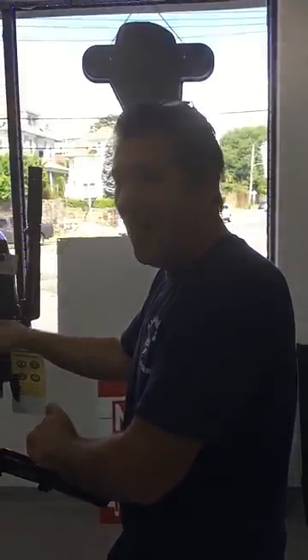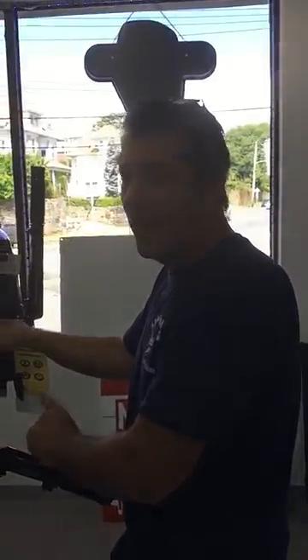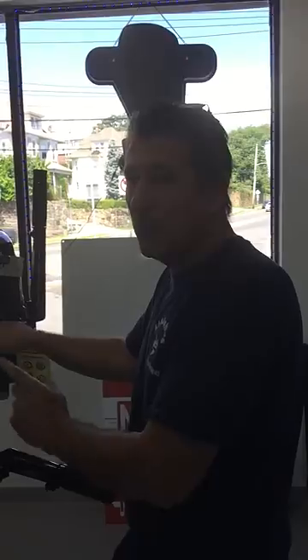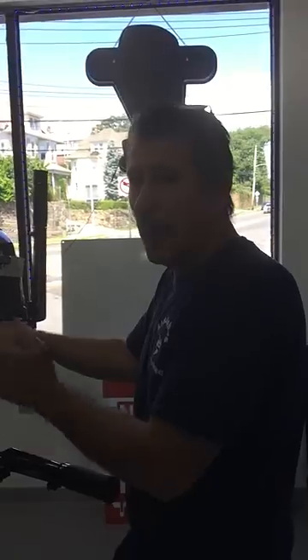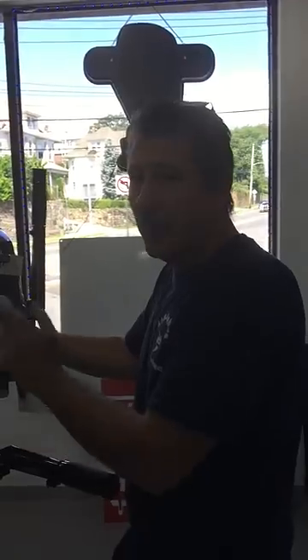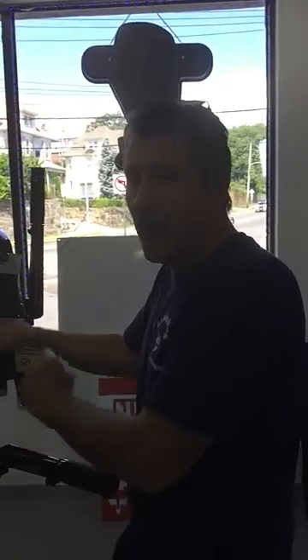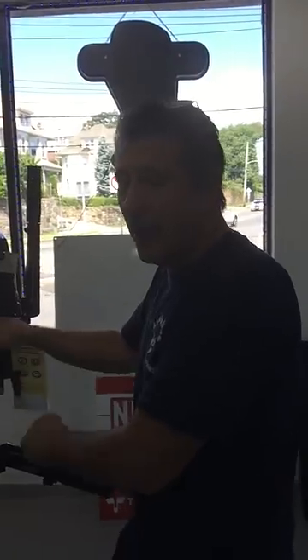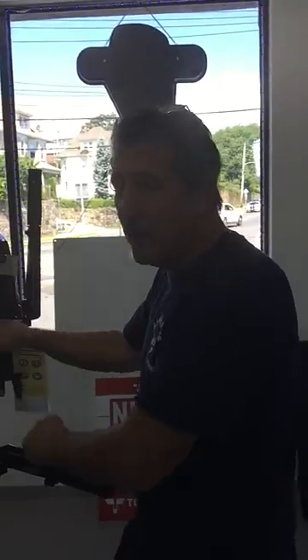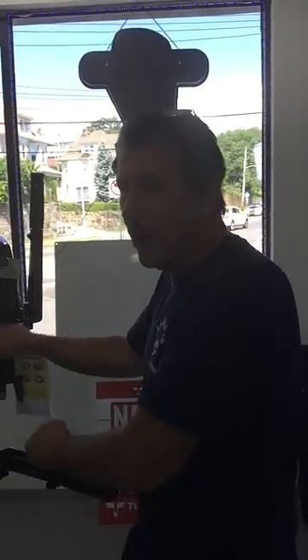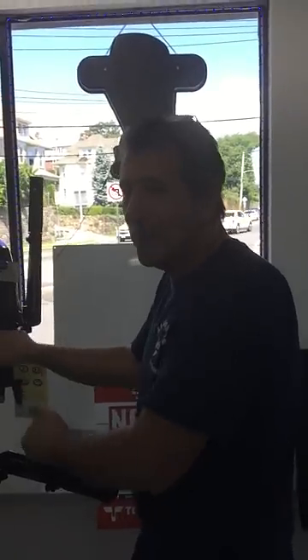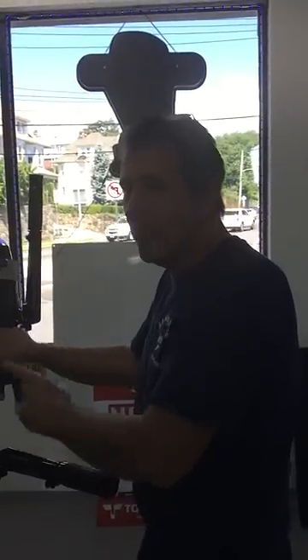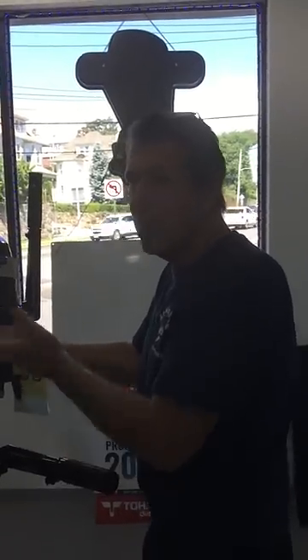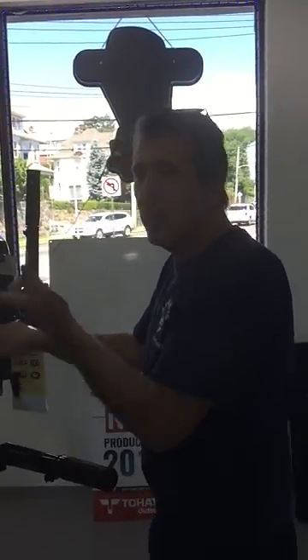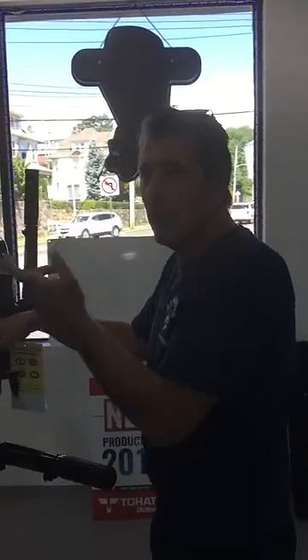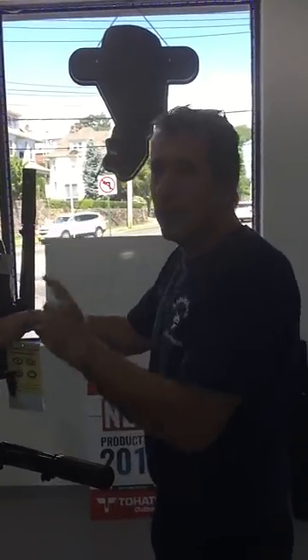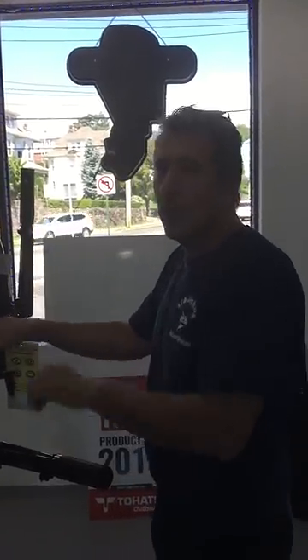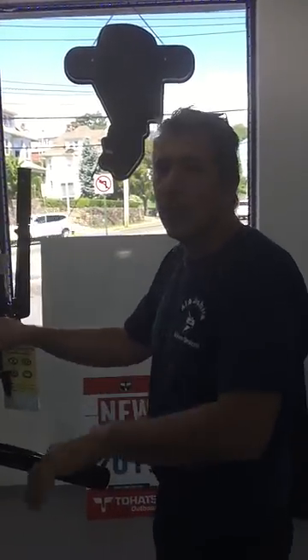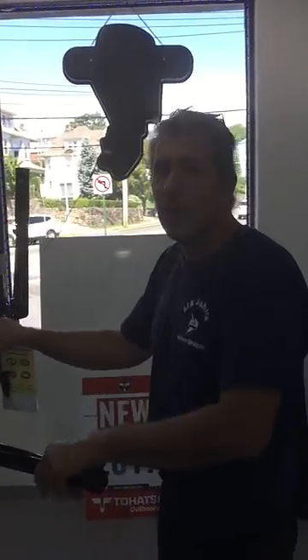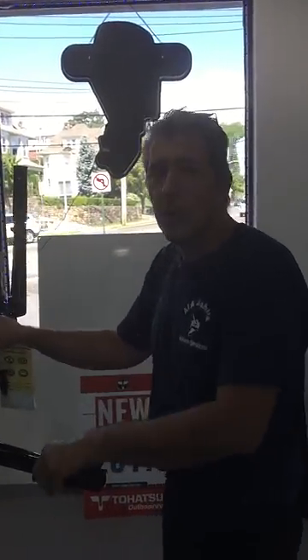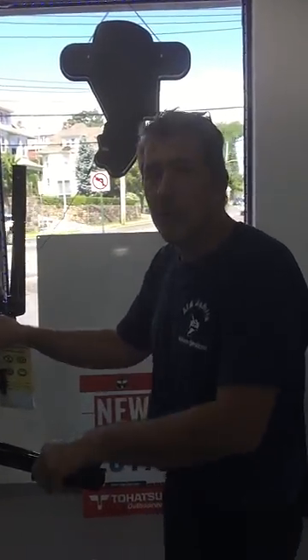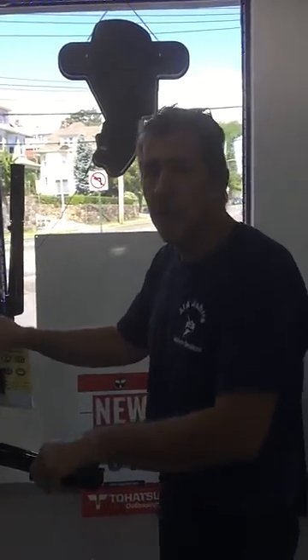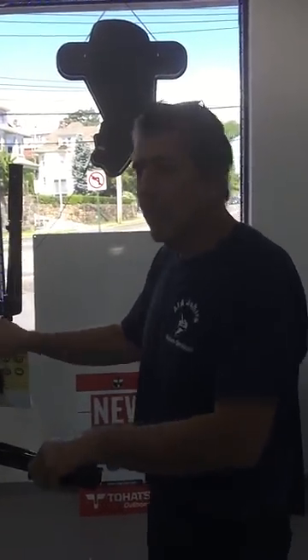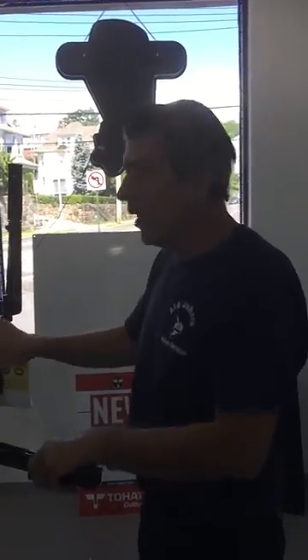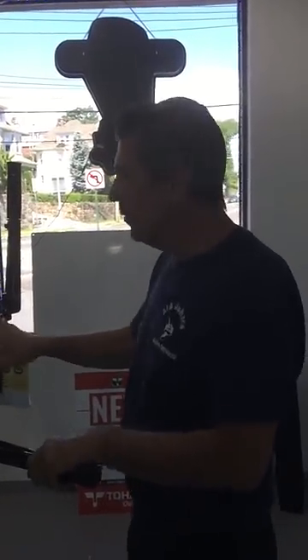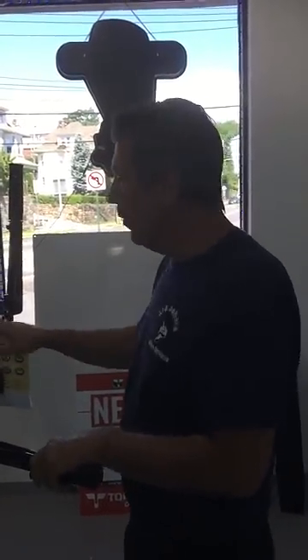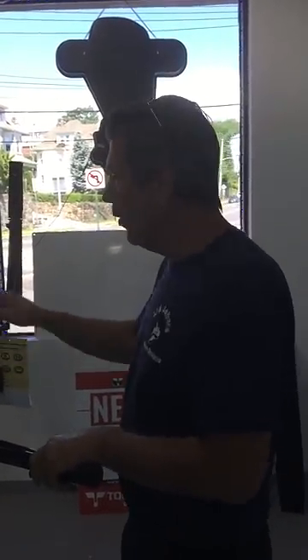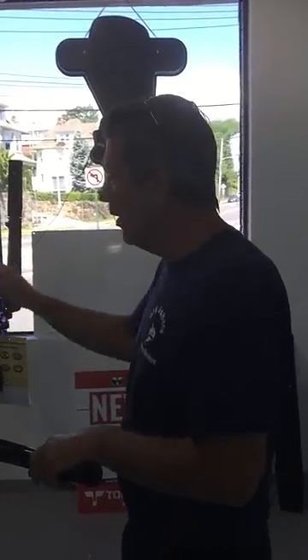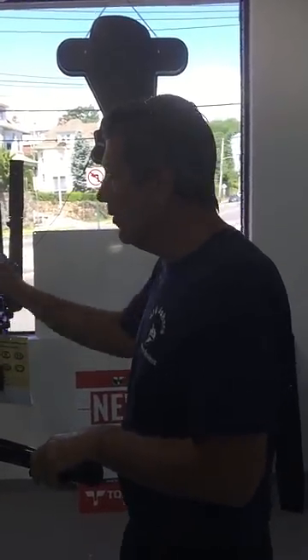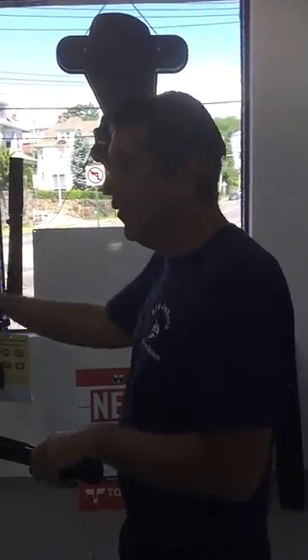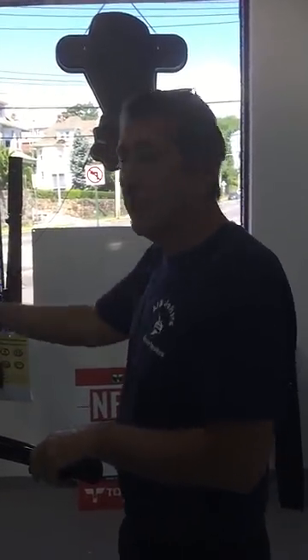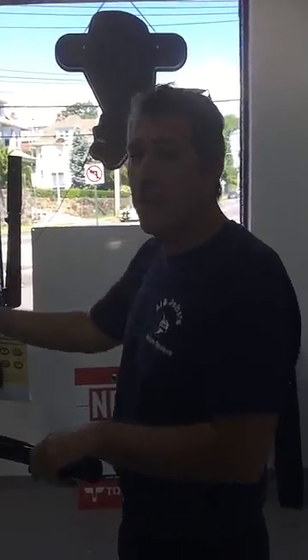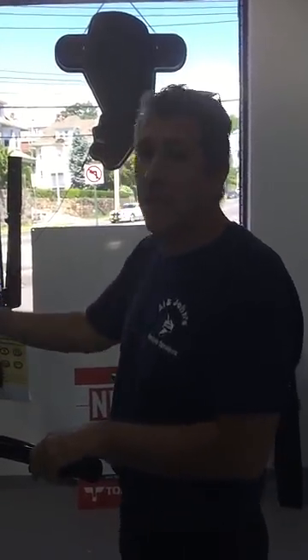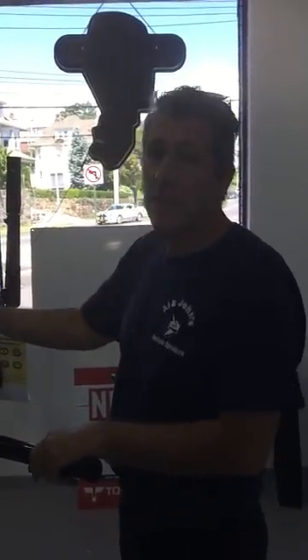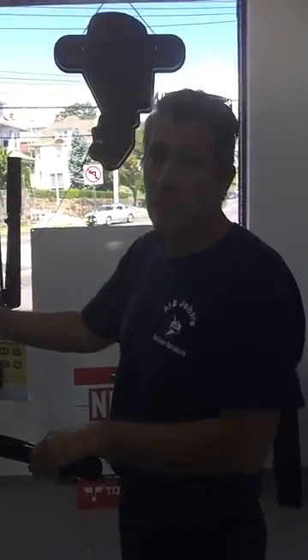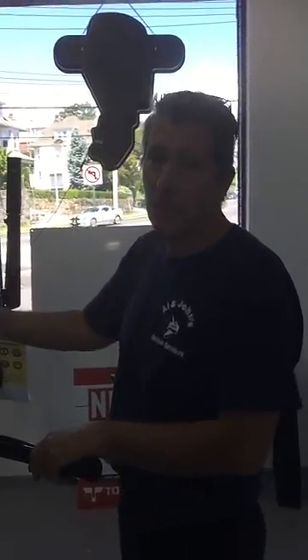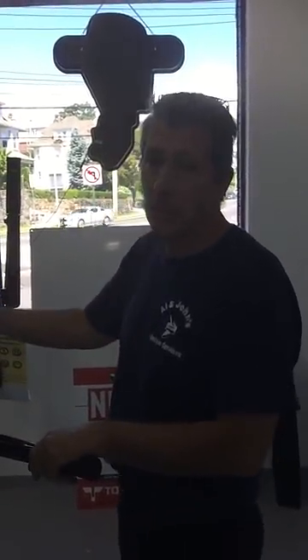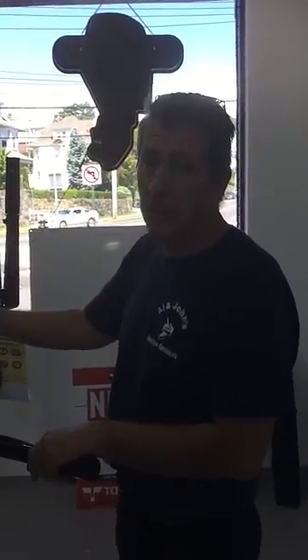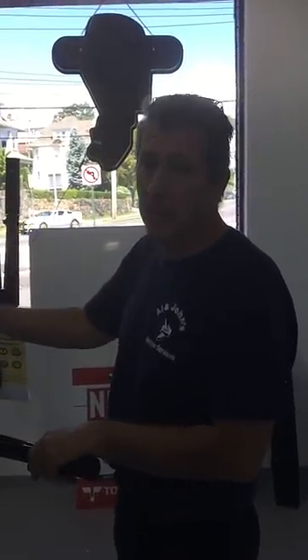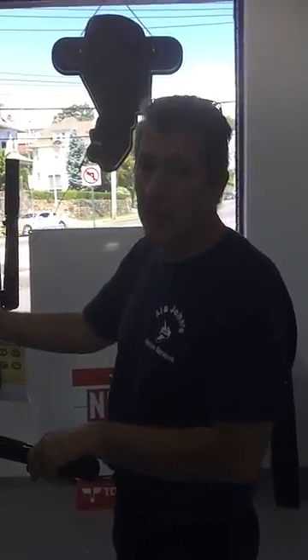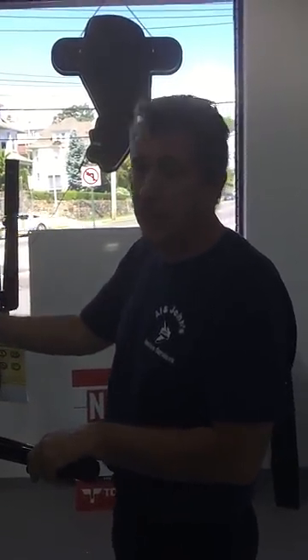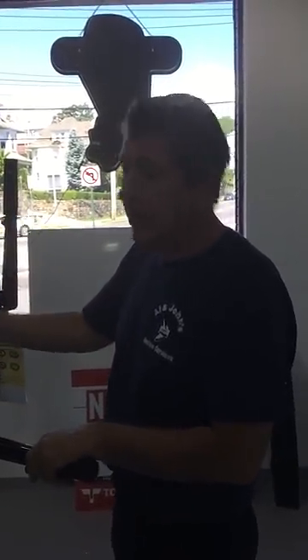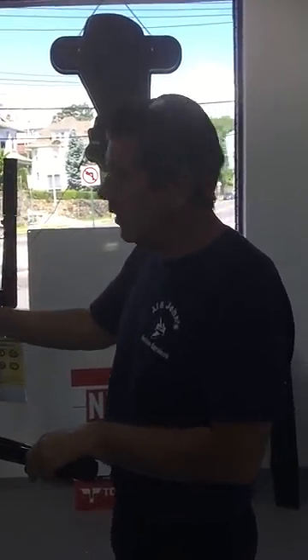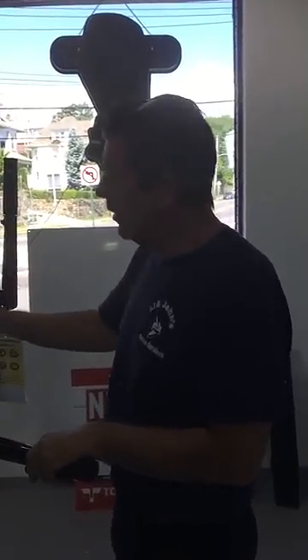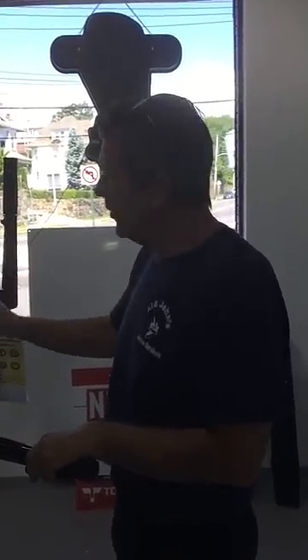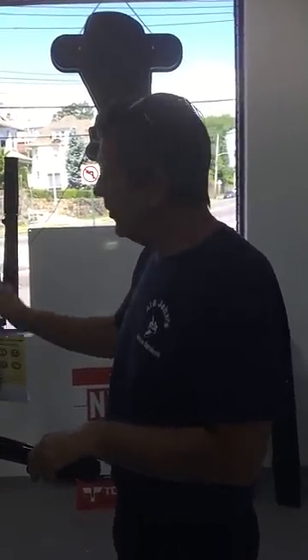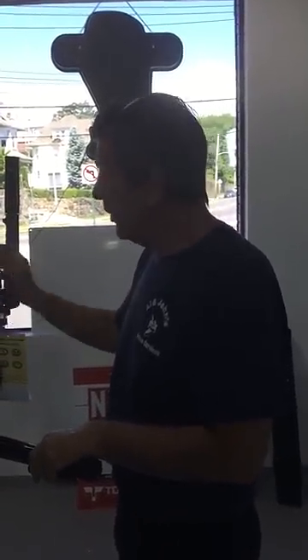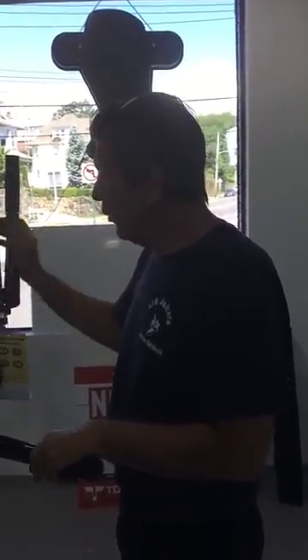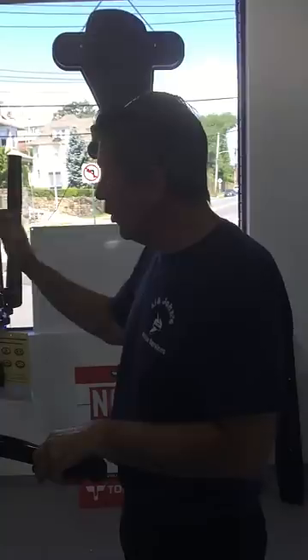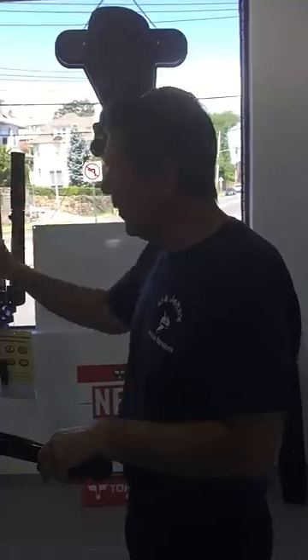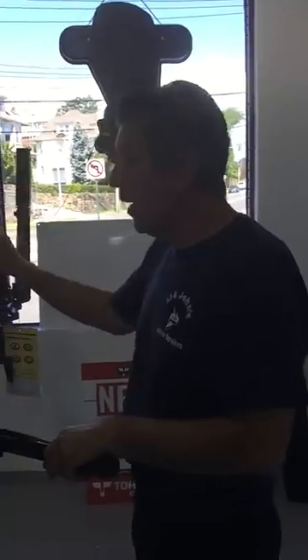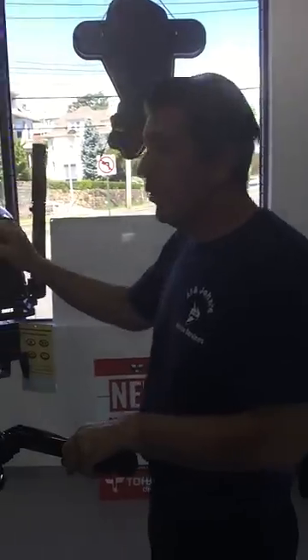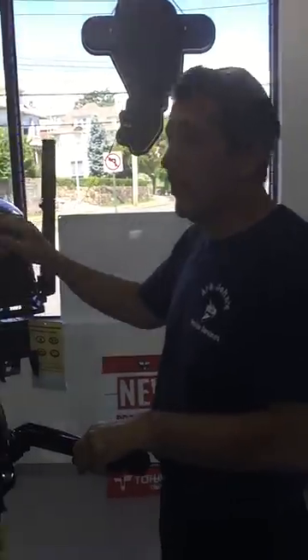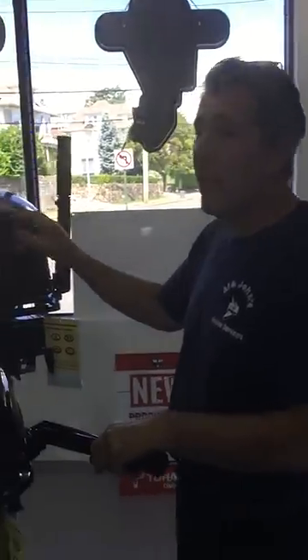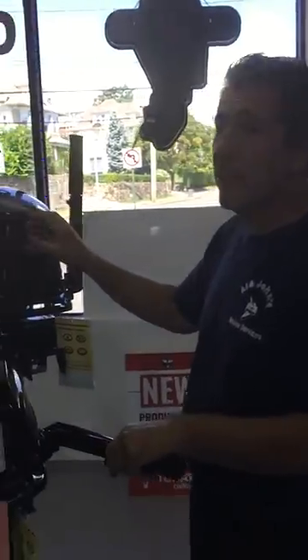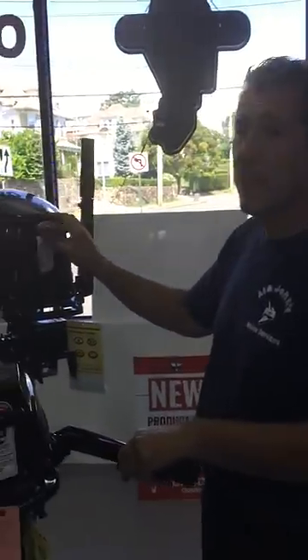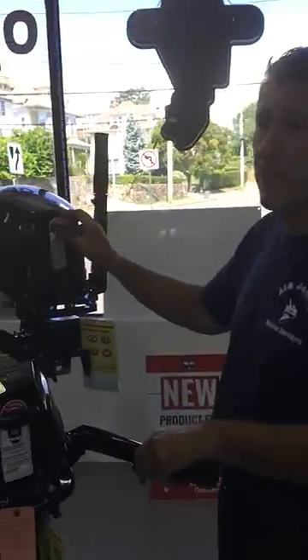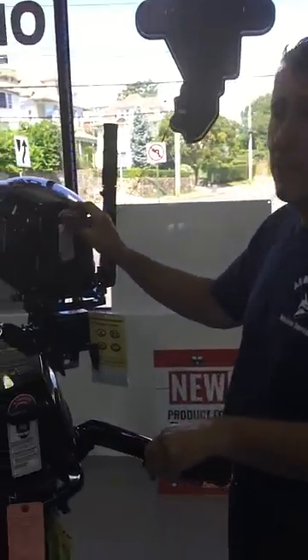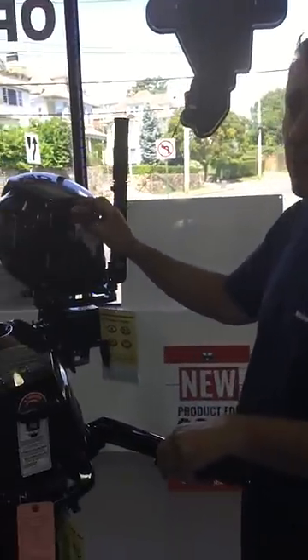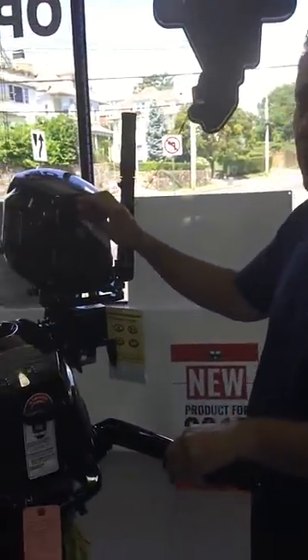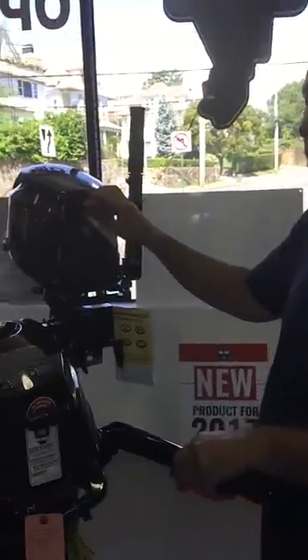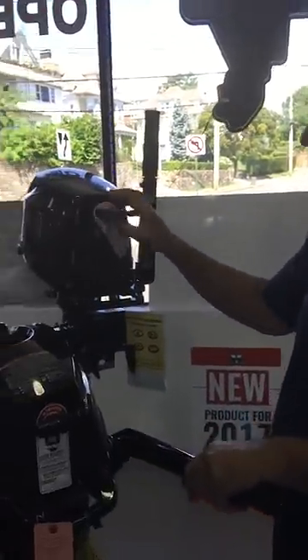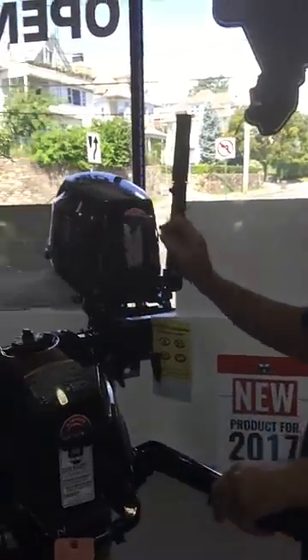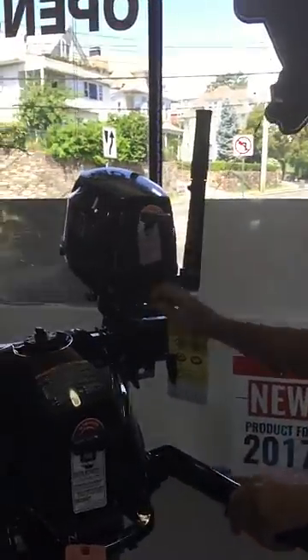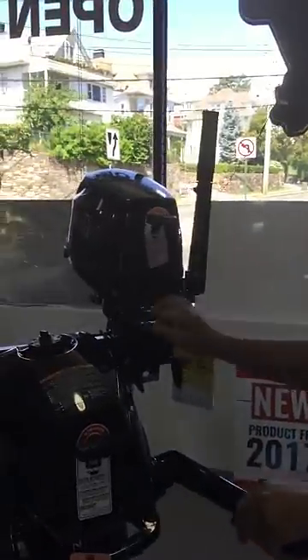Hi, John from Allen and John's Marine. I just want to show you a quick thing about the motor engine folks are having trouble with. This is a 6 horsepower Tohatsu engine, which is what you have.